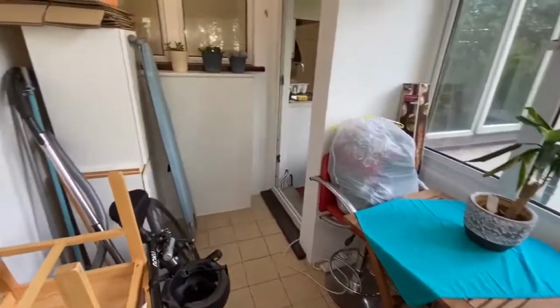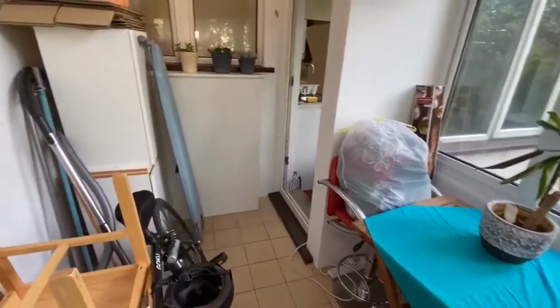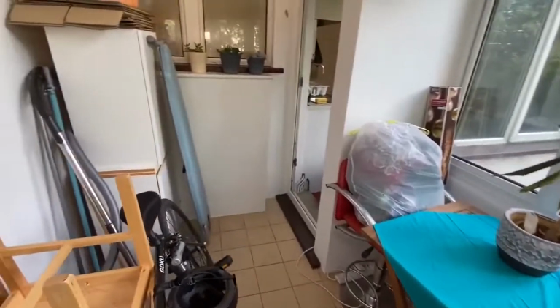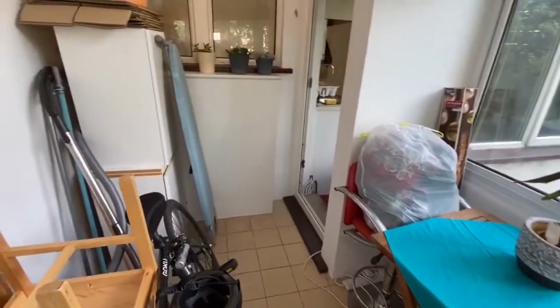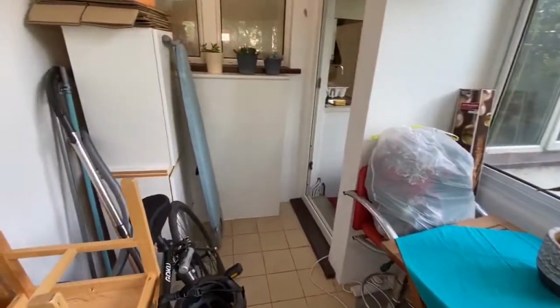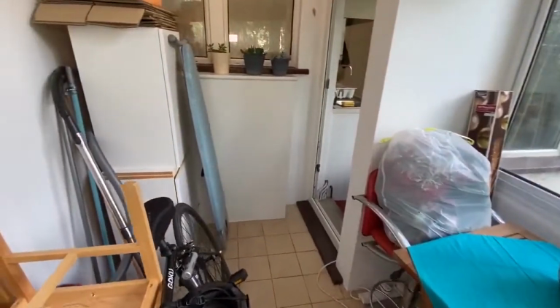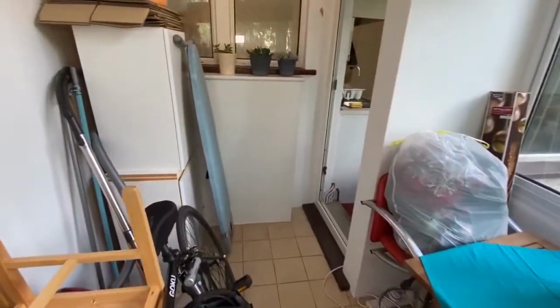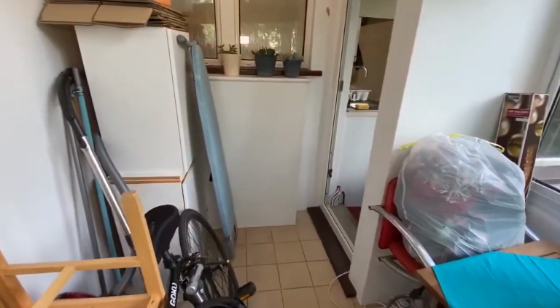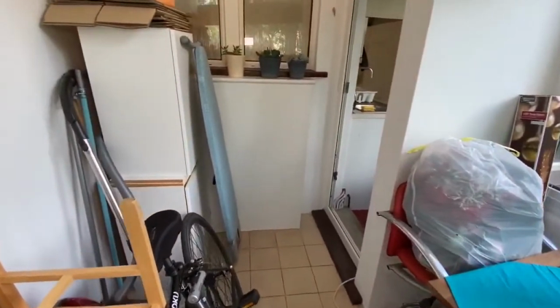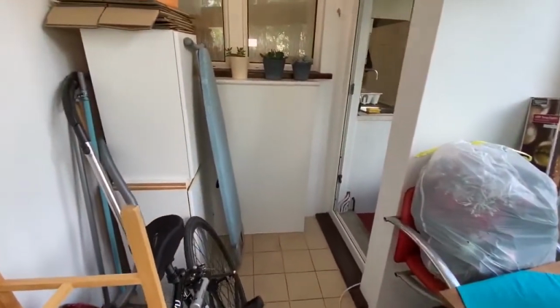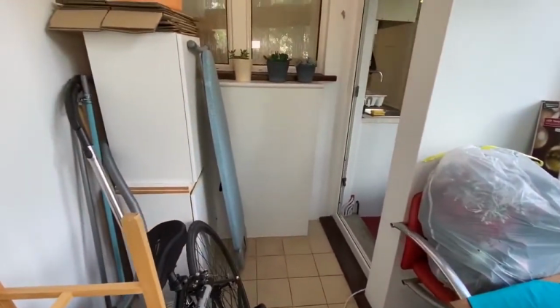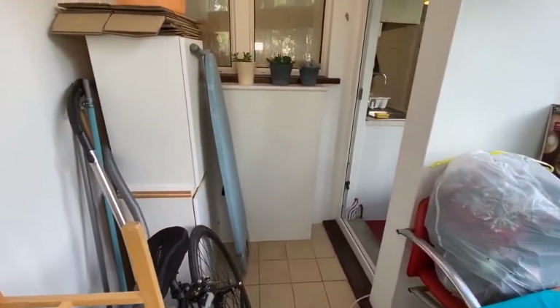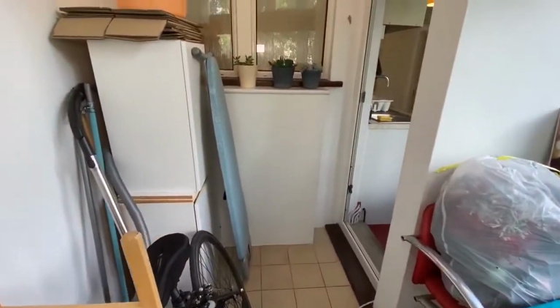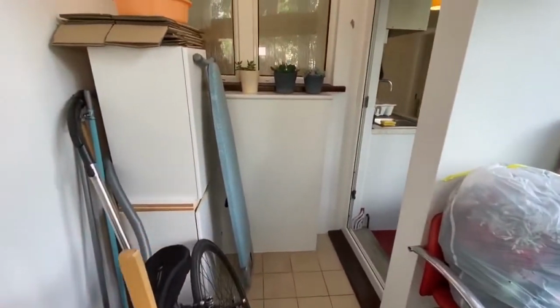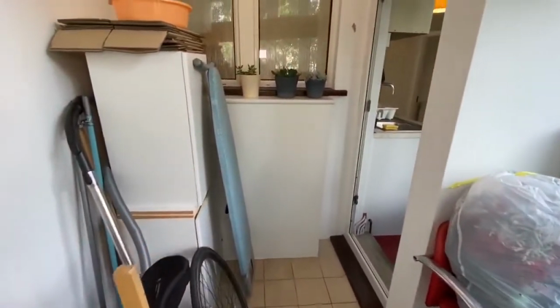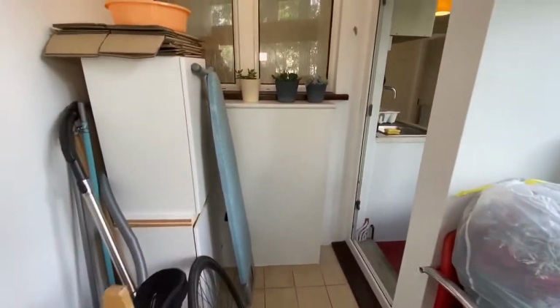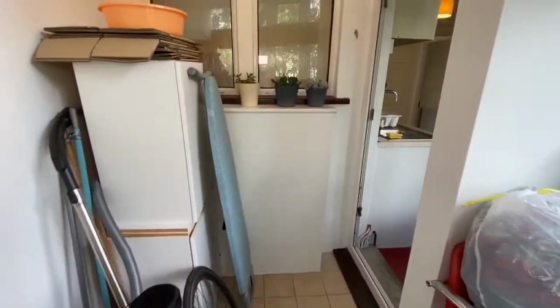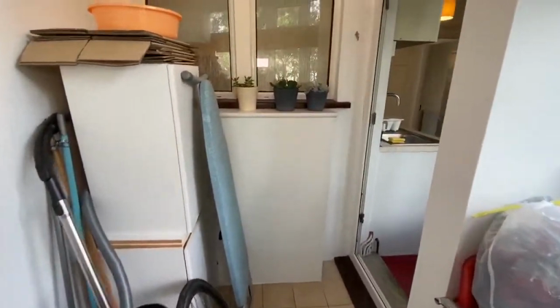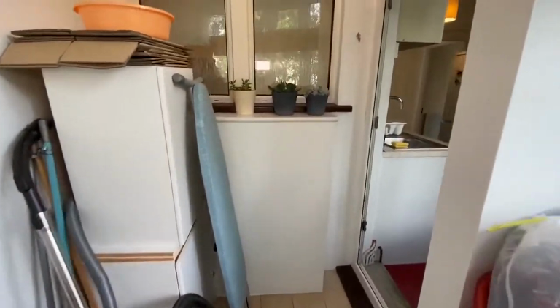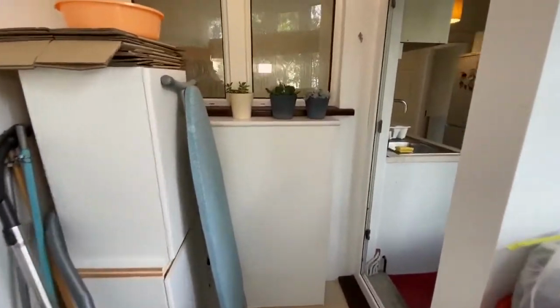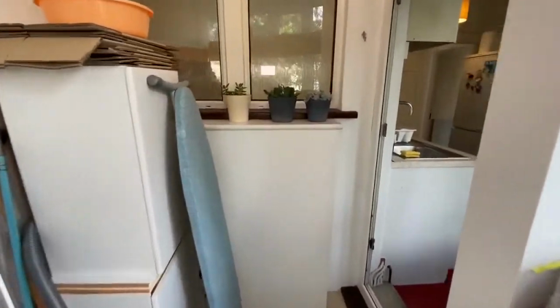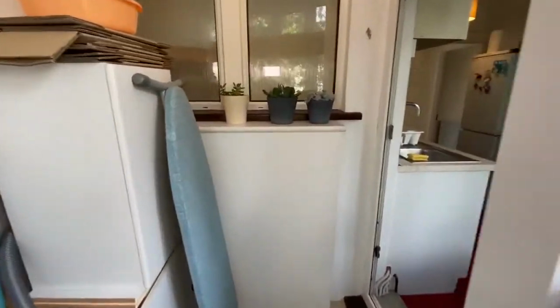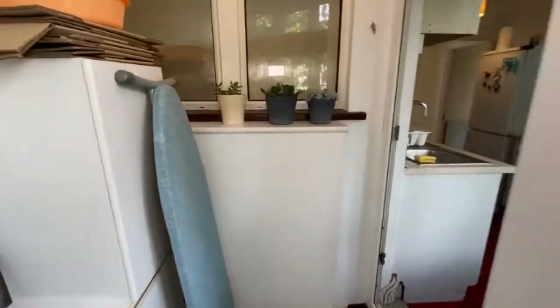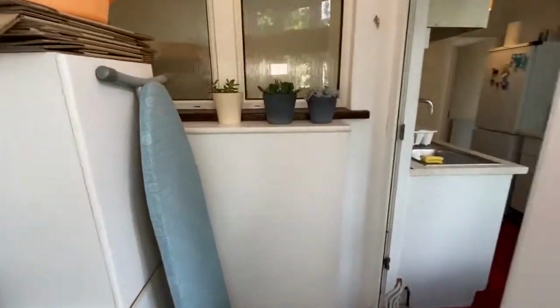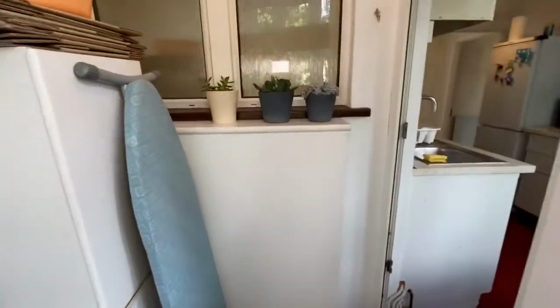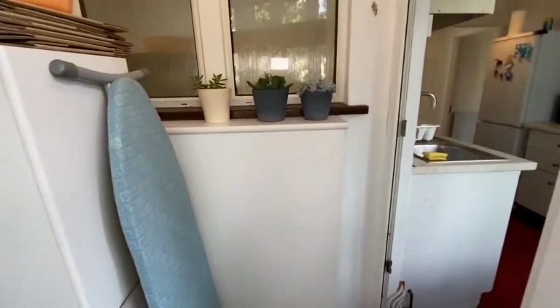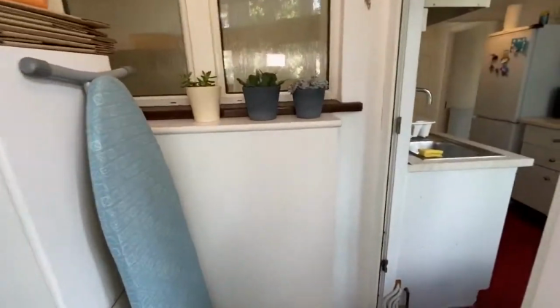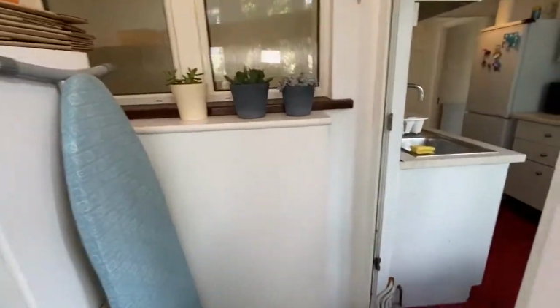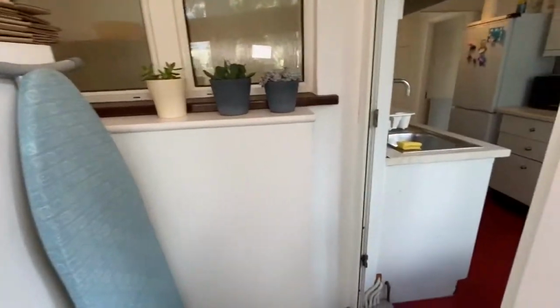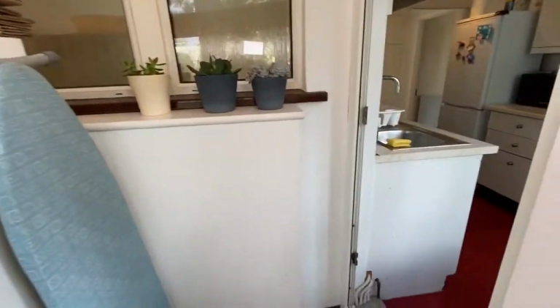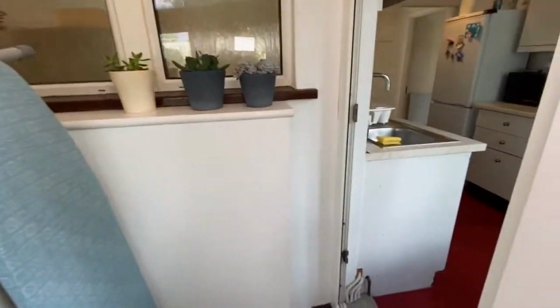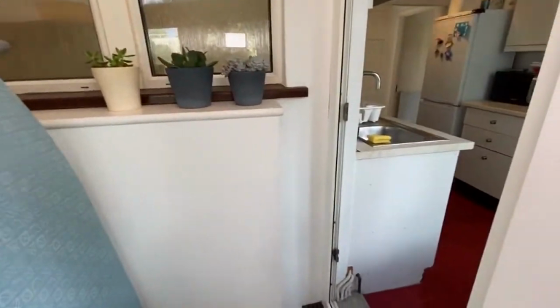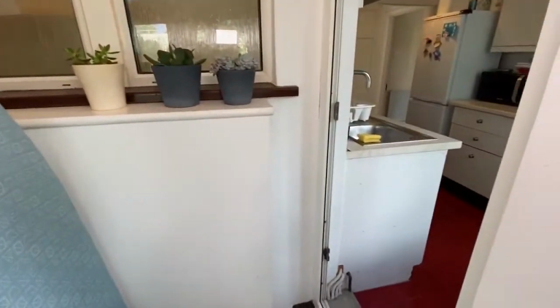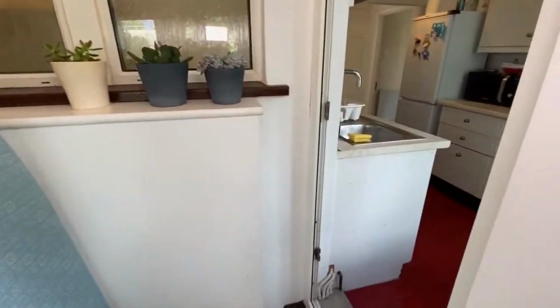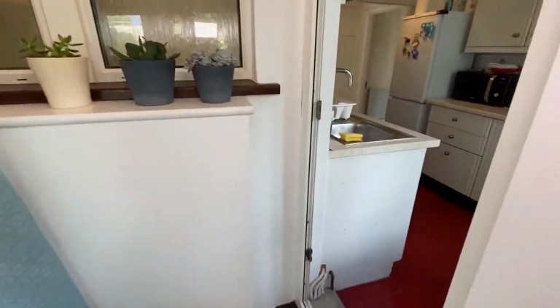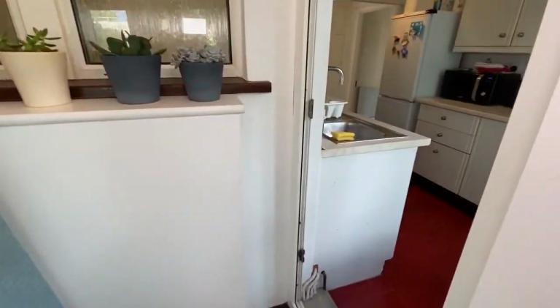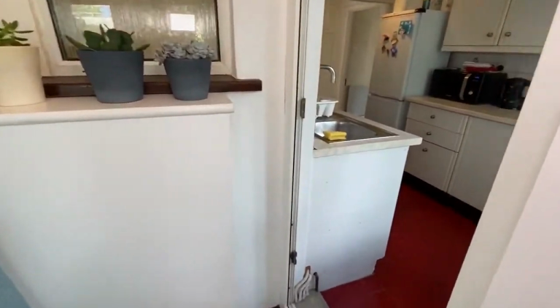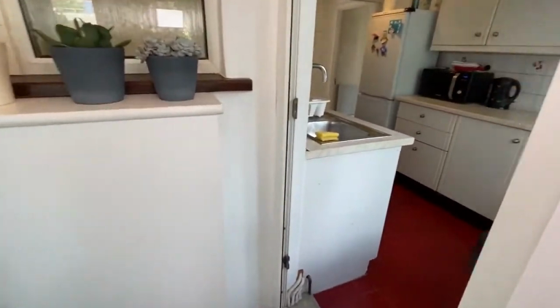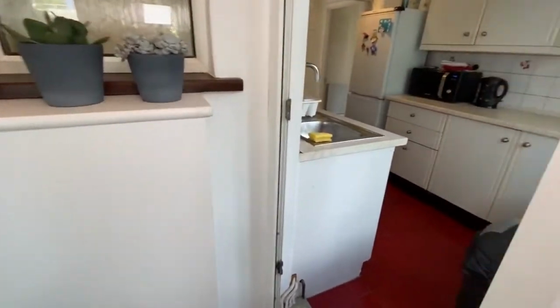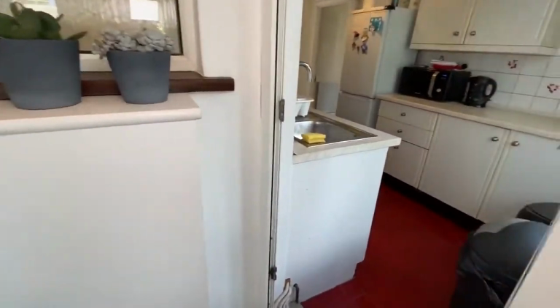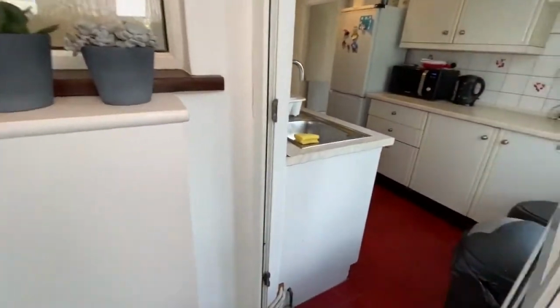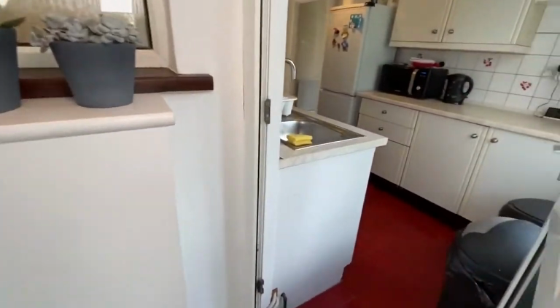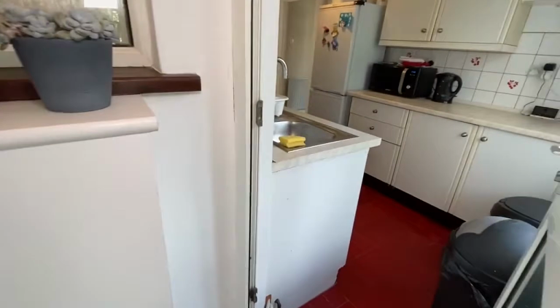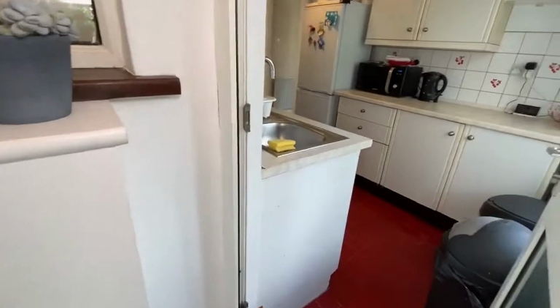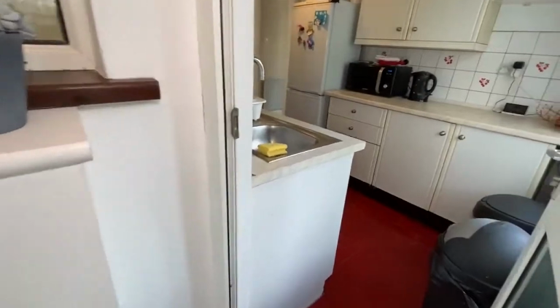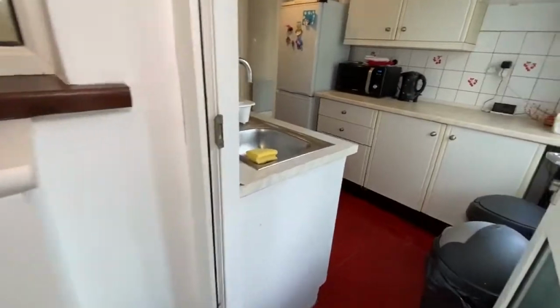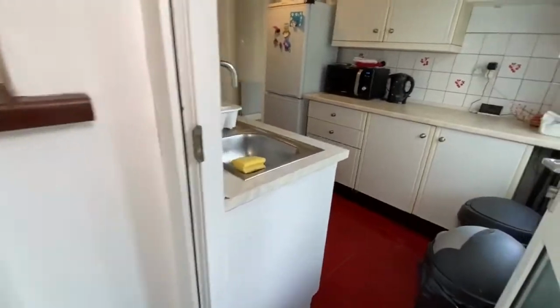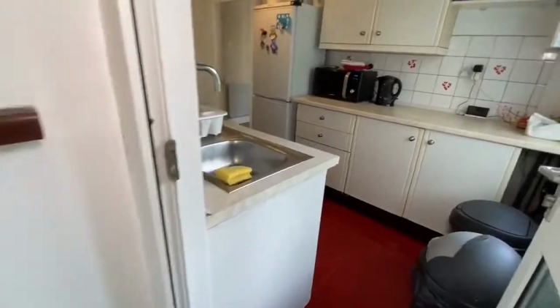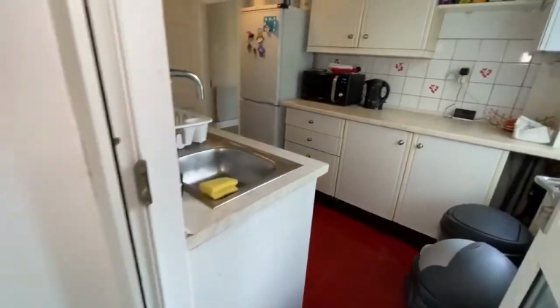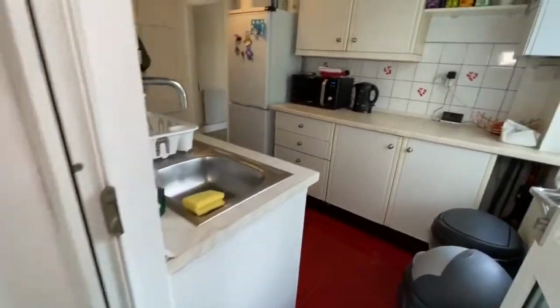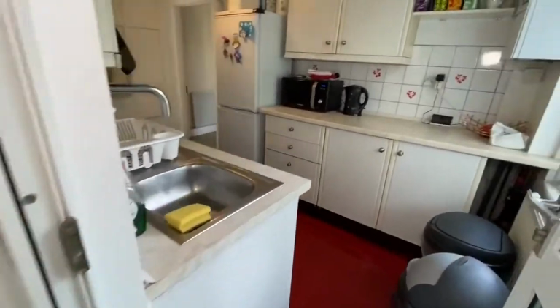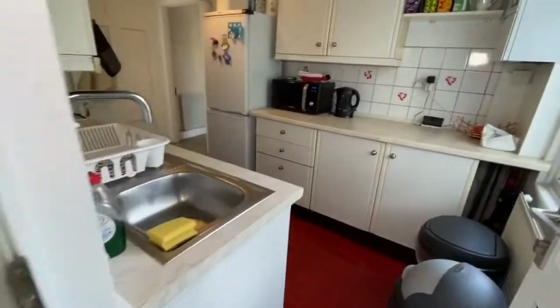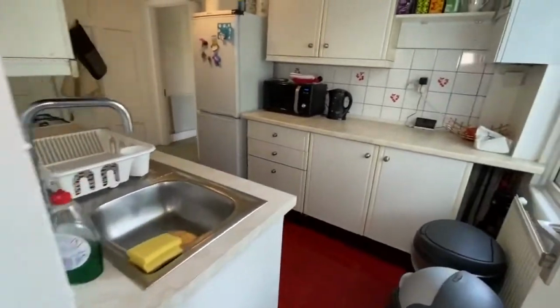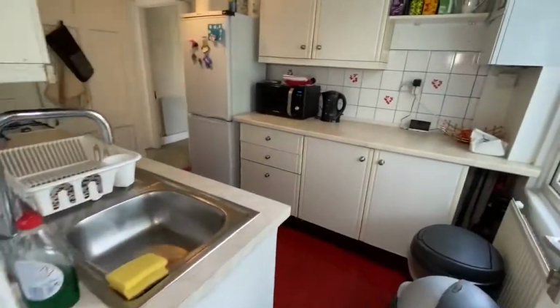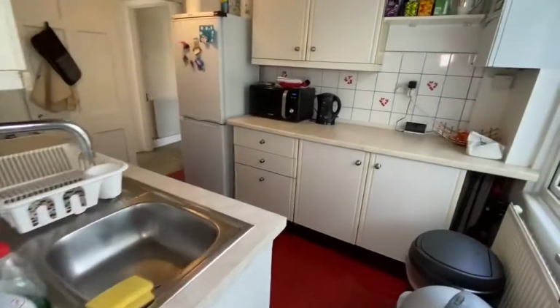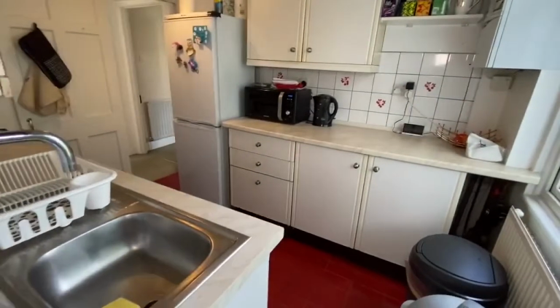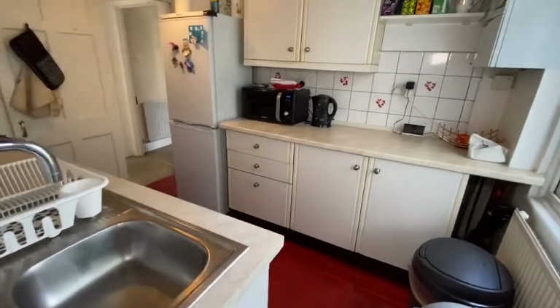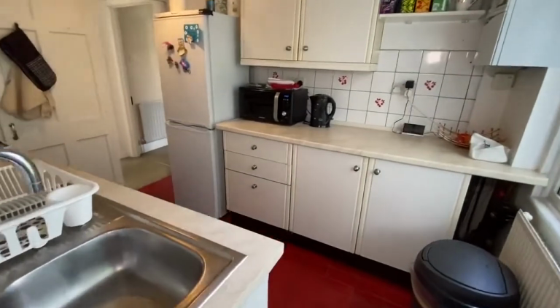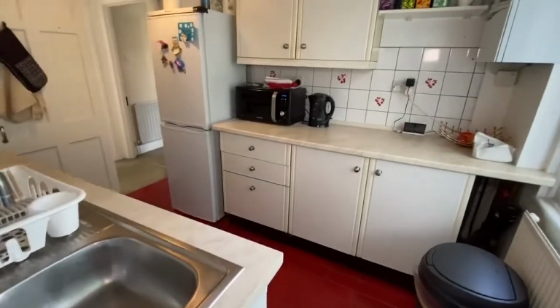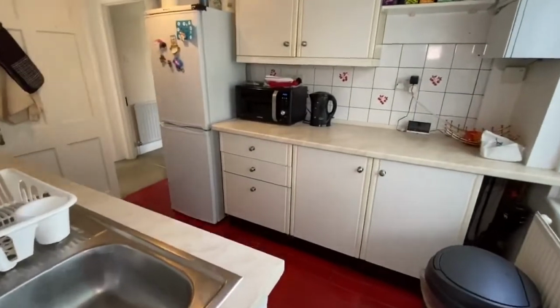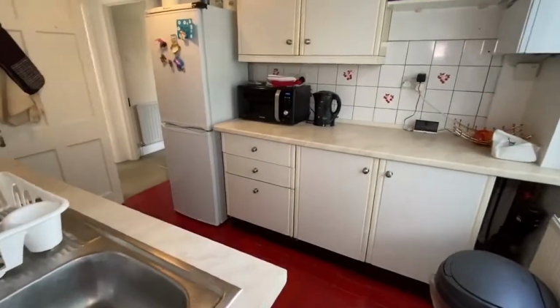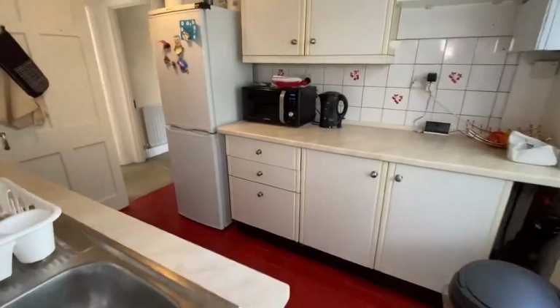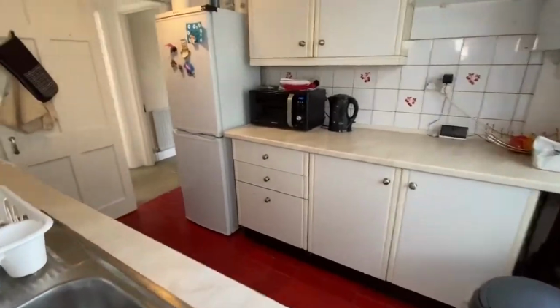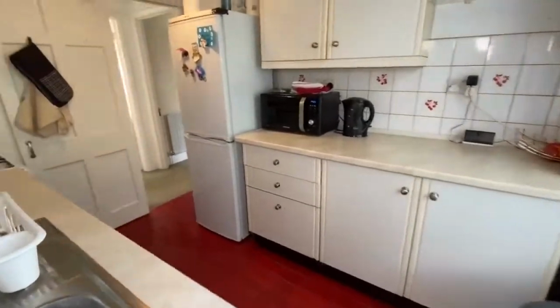This area will be cleared so you can certainly fit a desk and all your home working equipment in there.